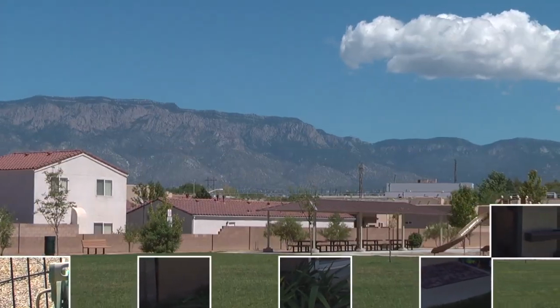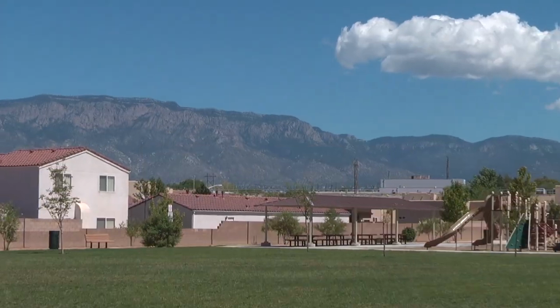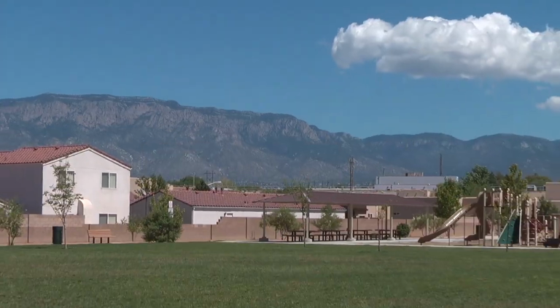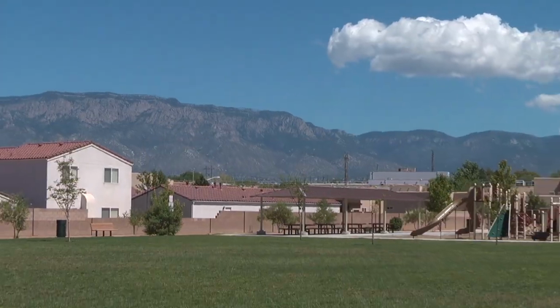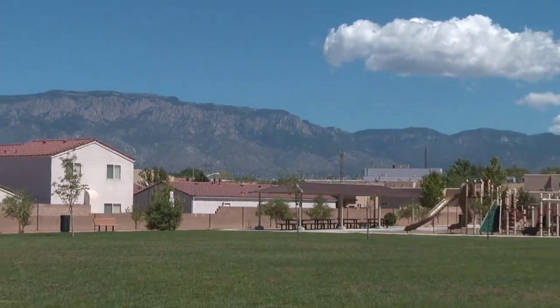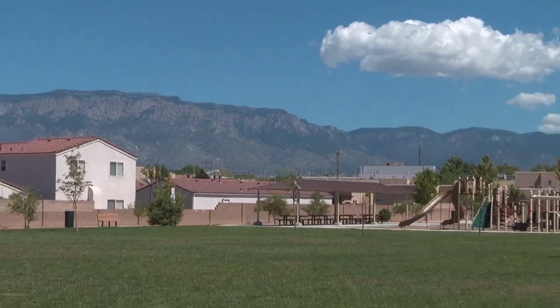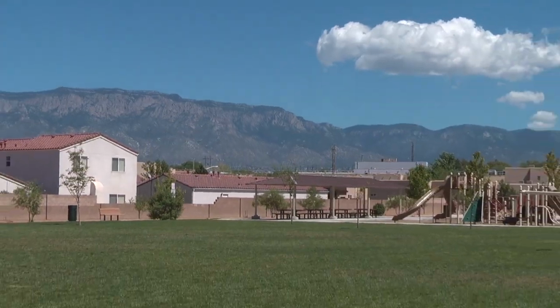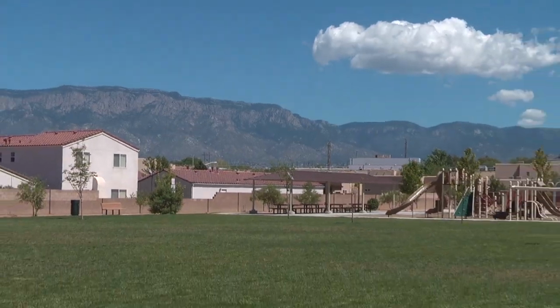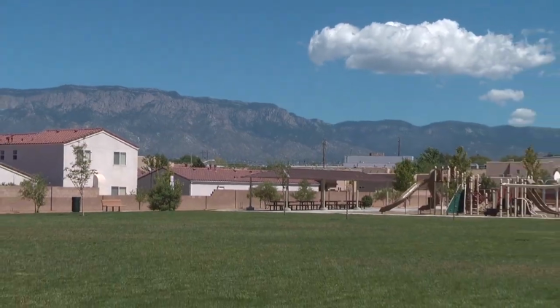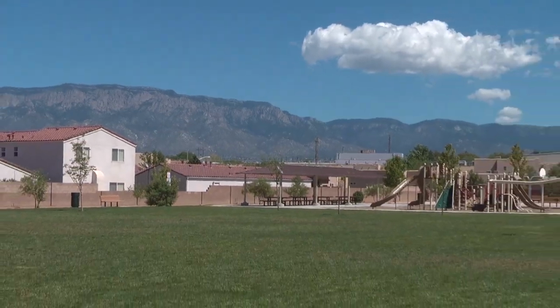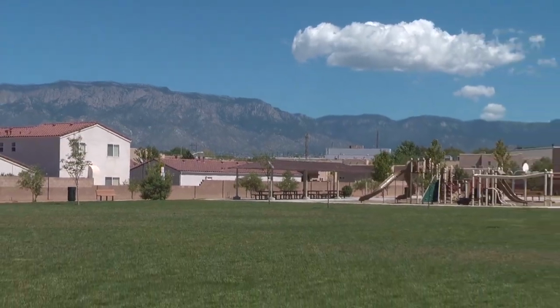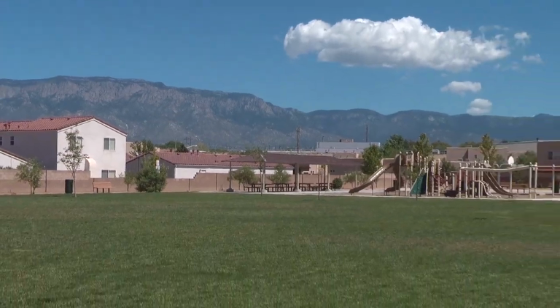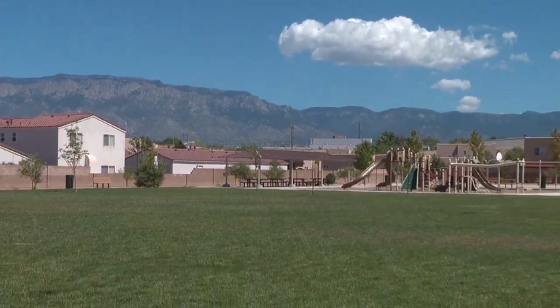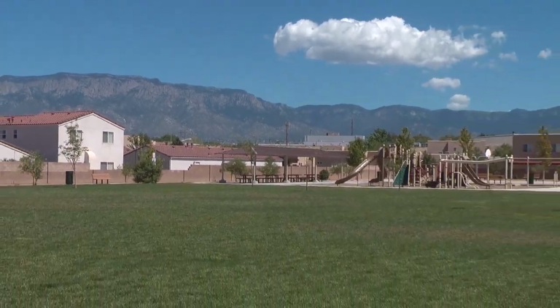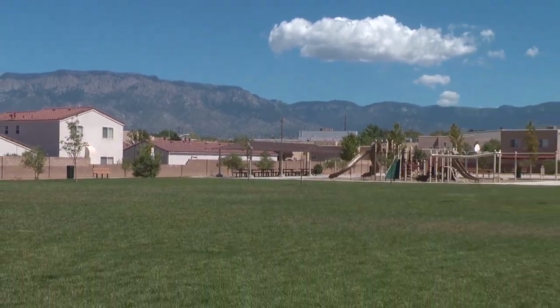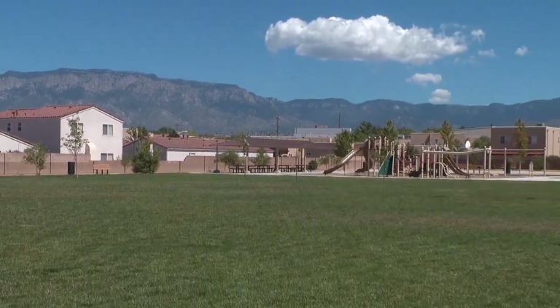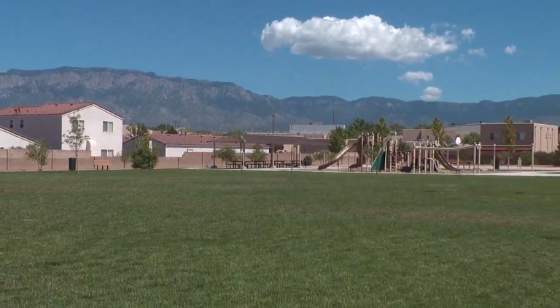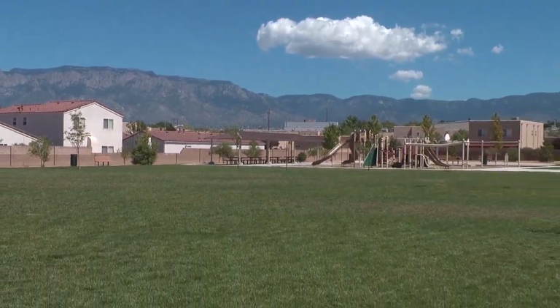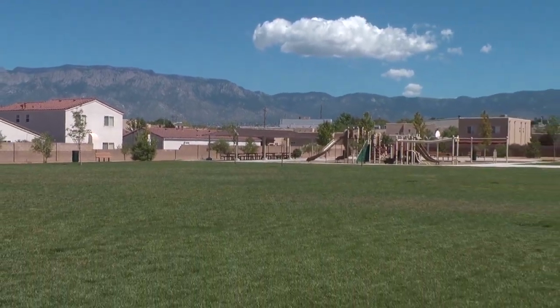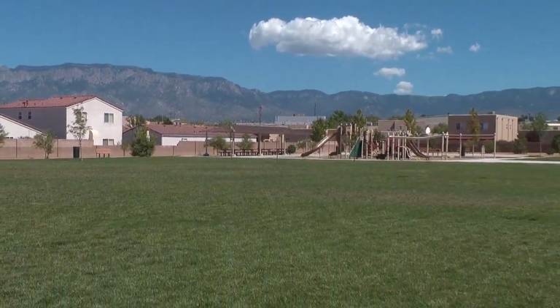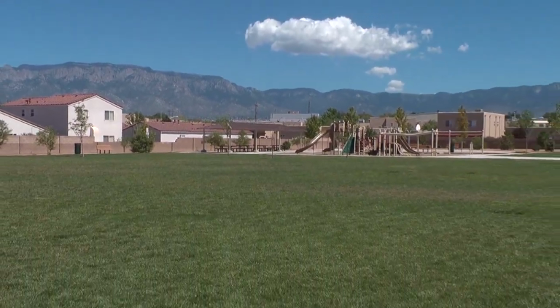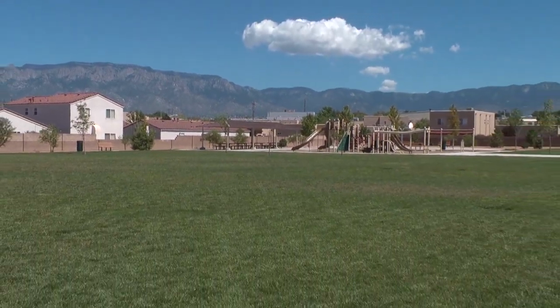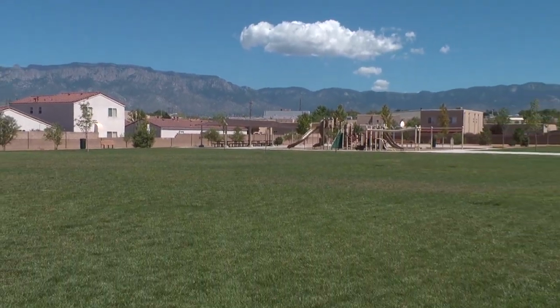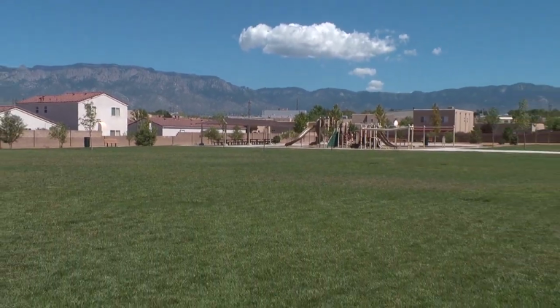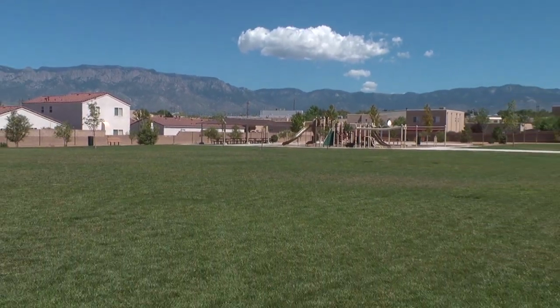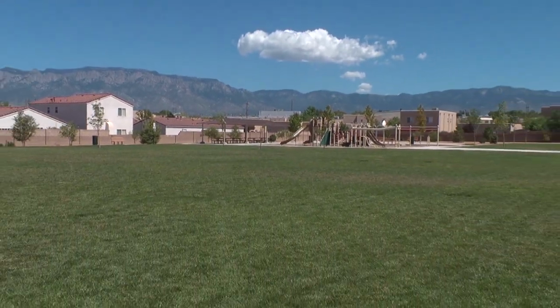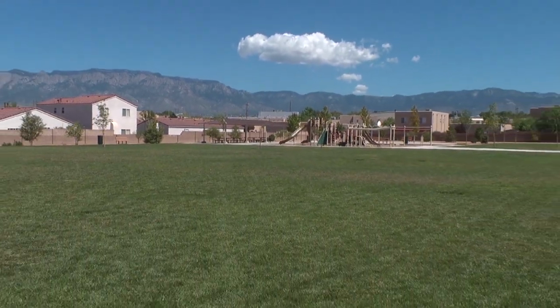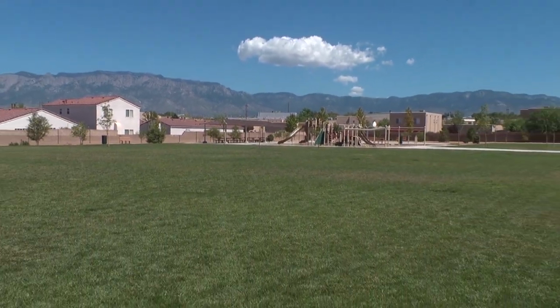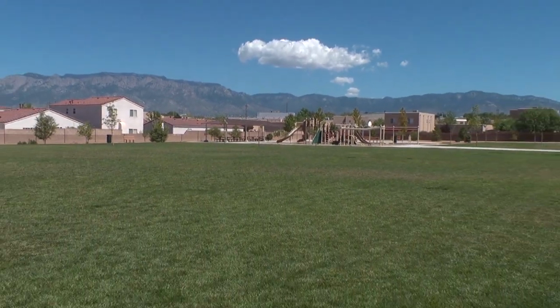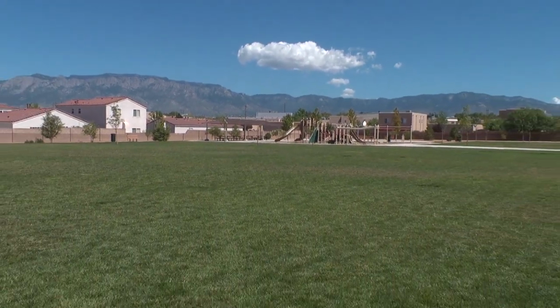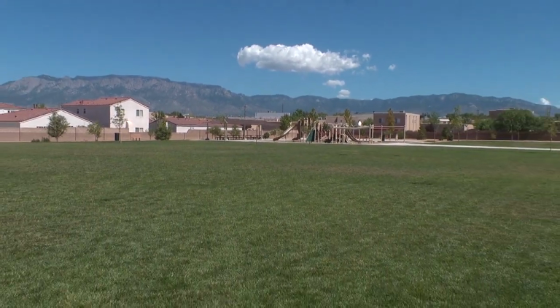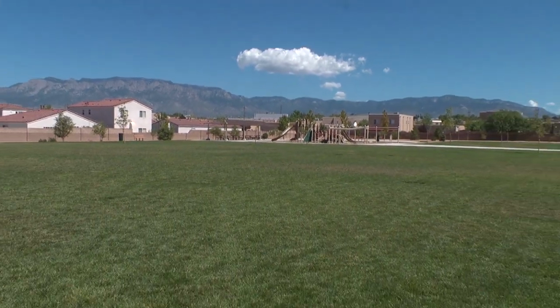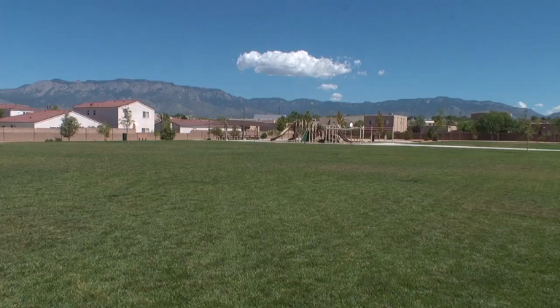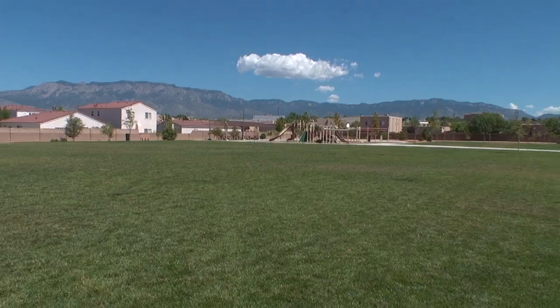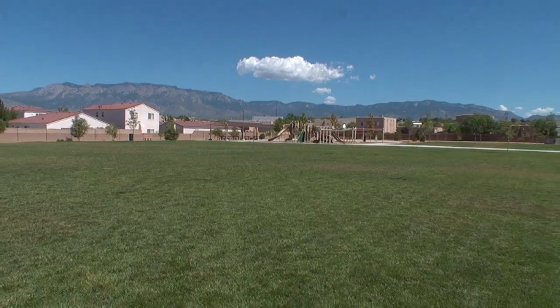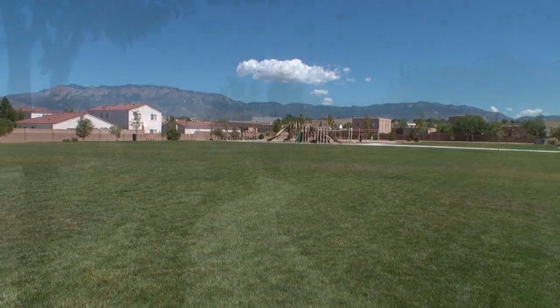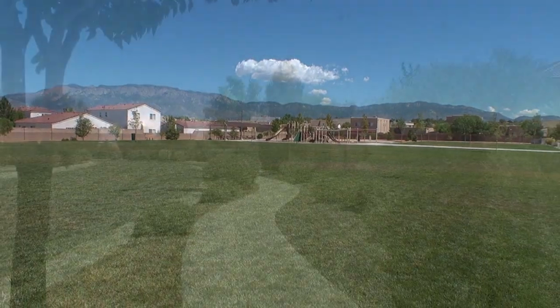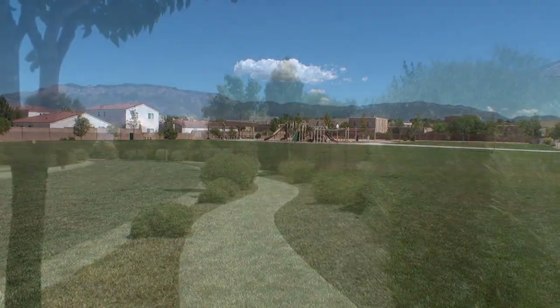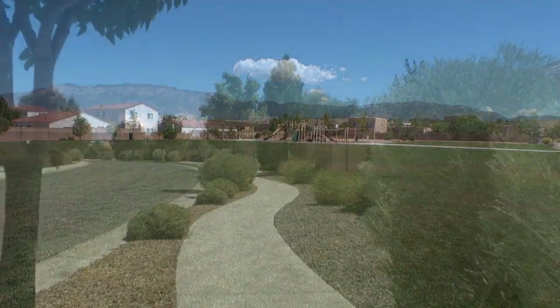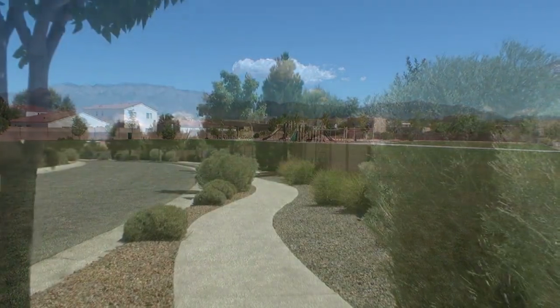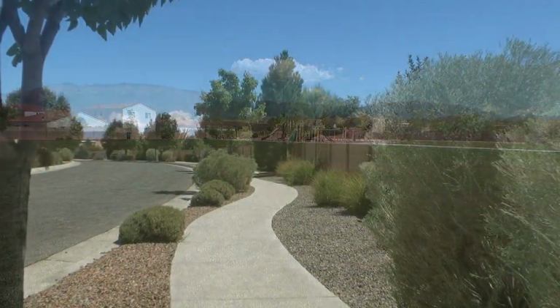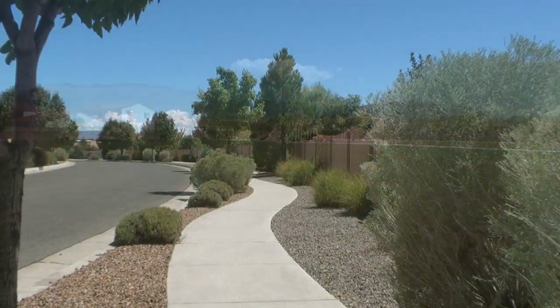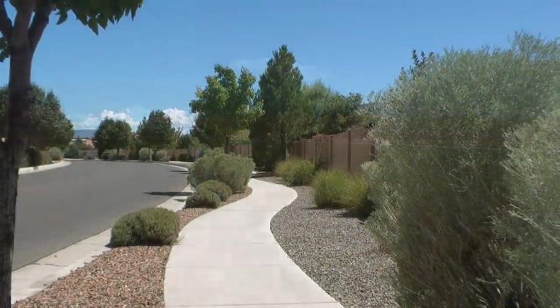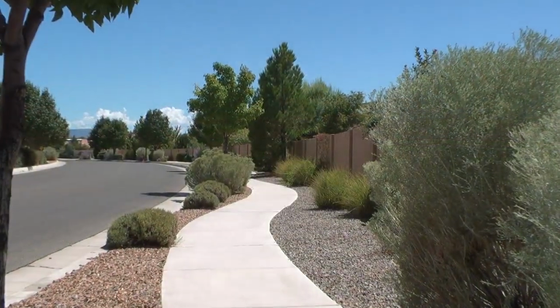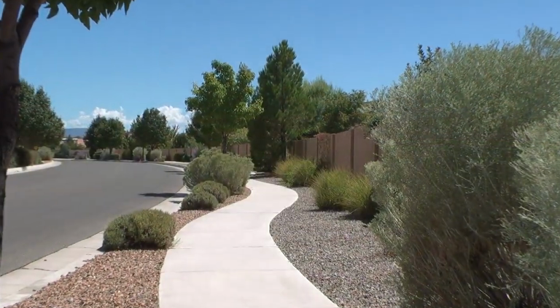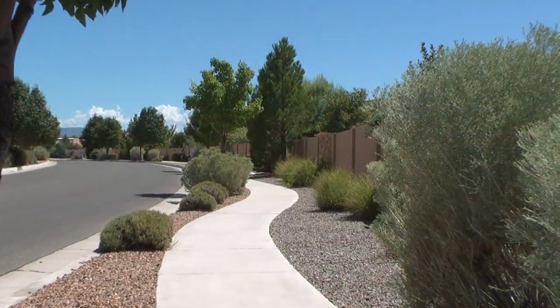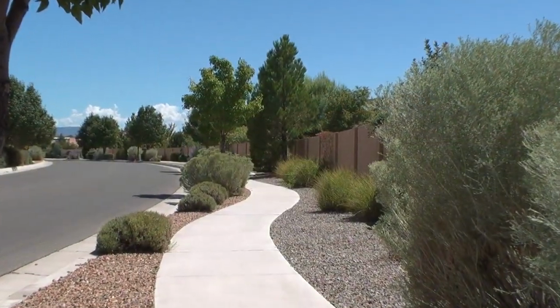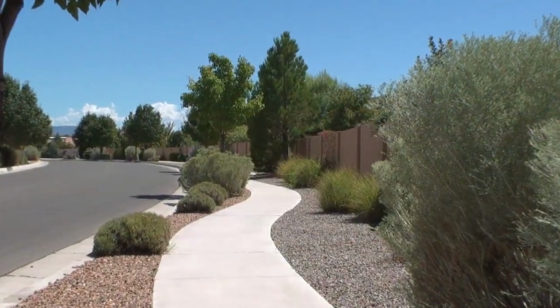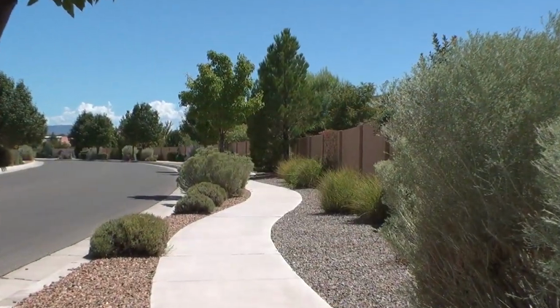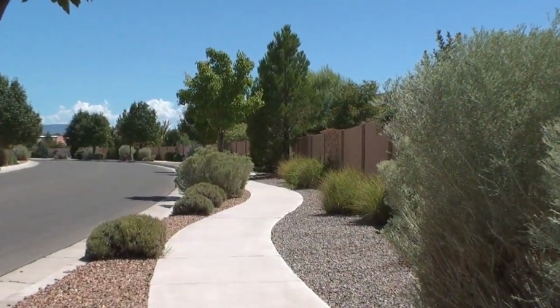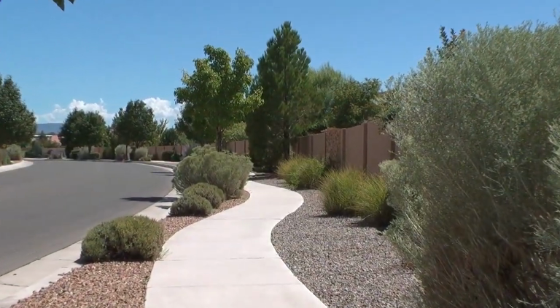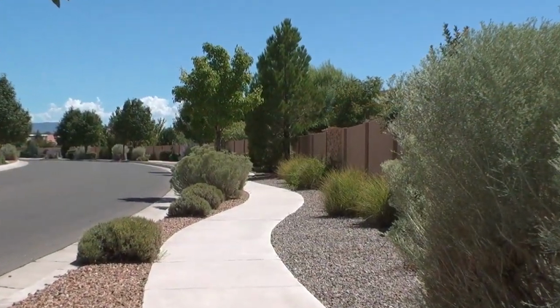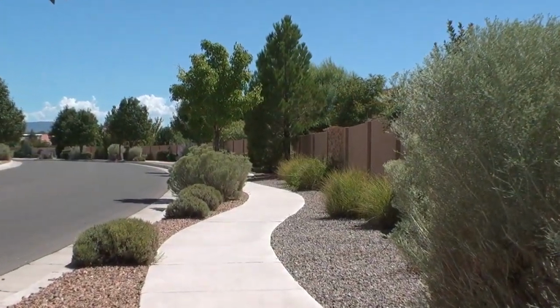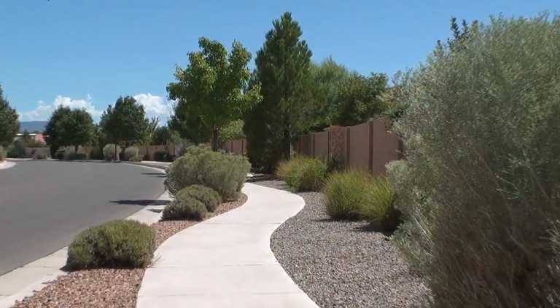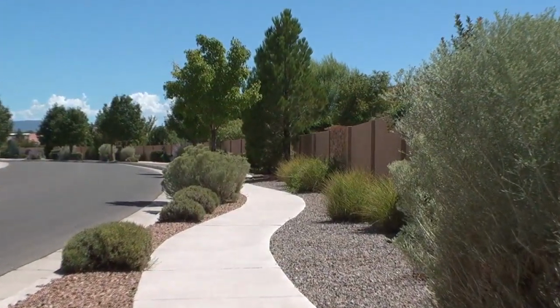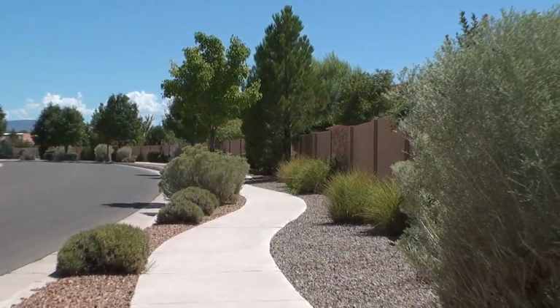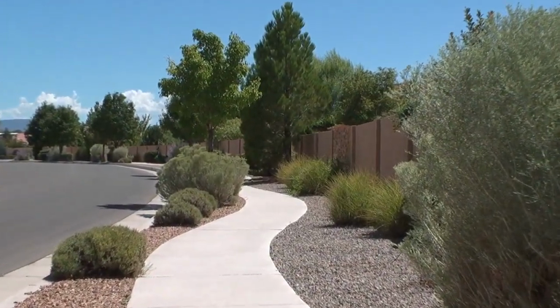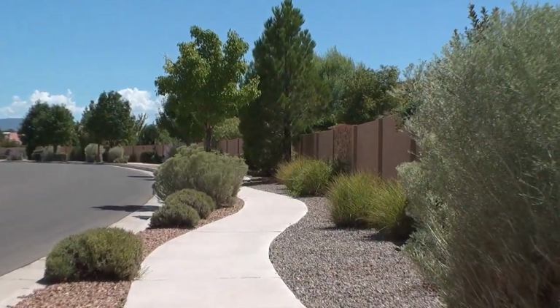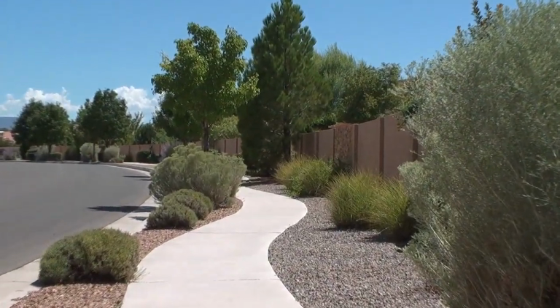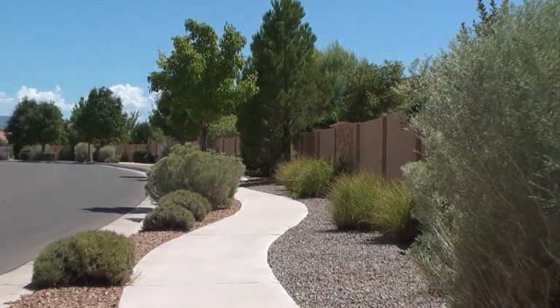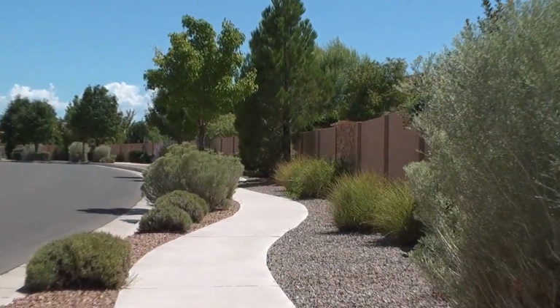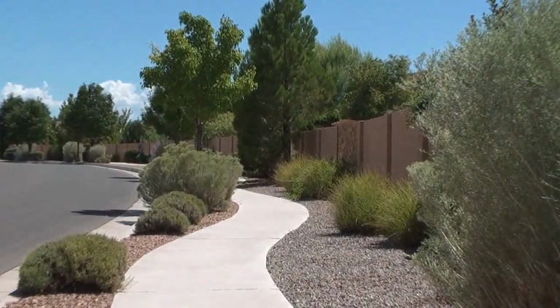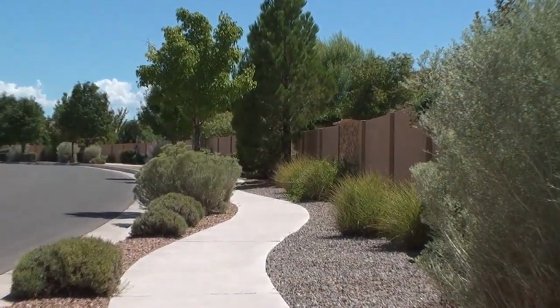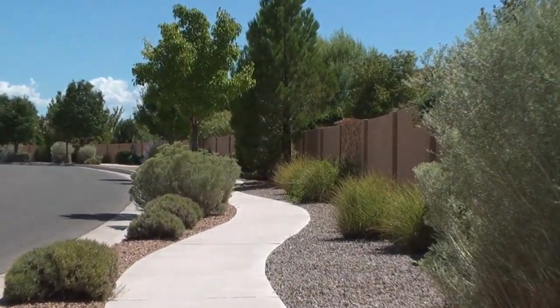In Vista Del Norte, there are several family-friendly parks. Also, there are walking trails that go throughout the entire community.